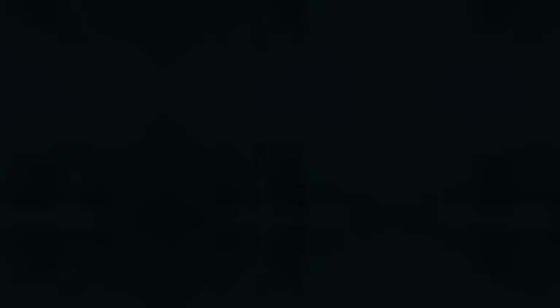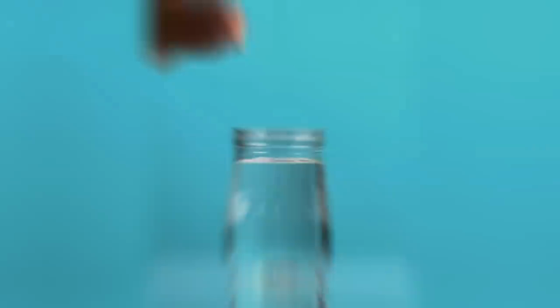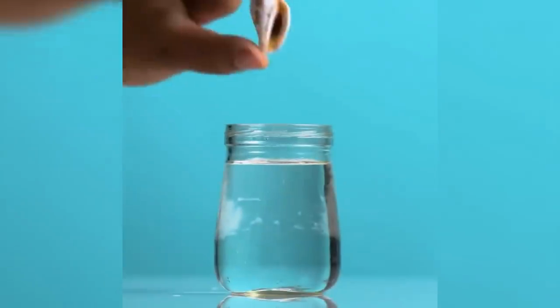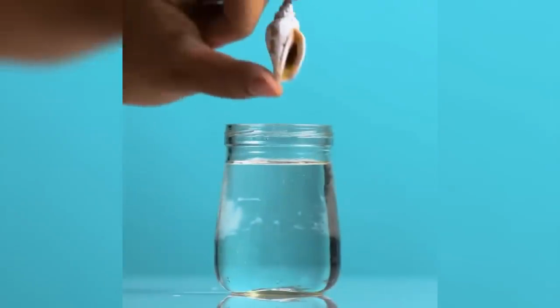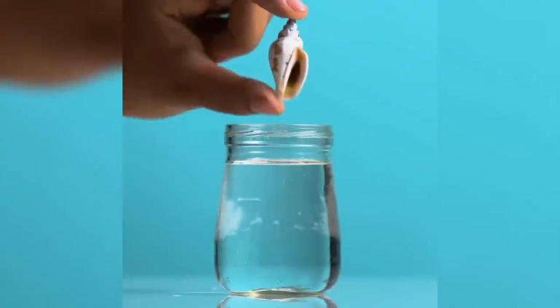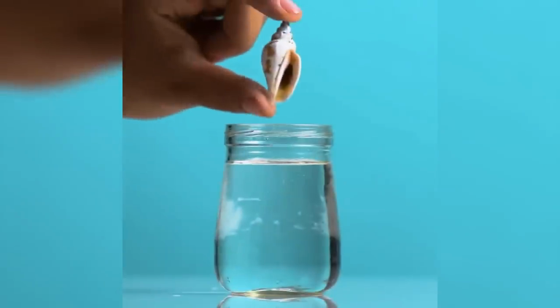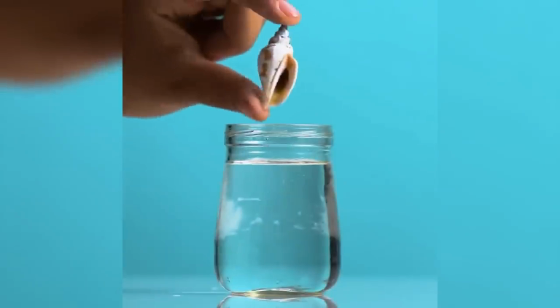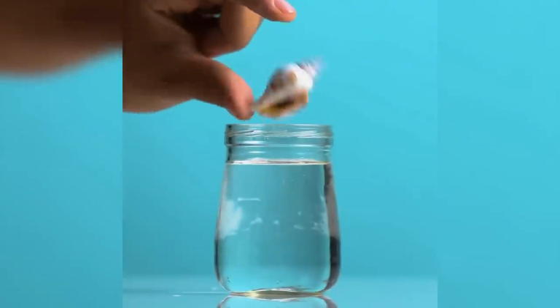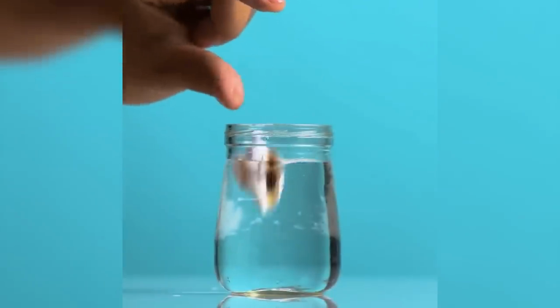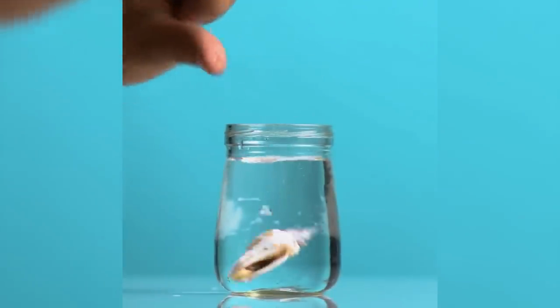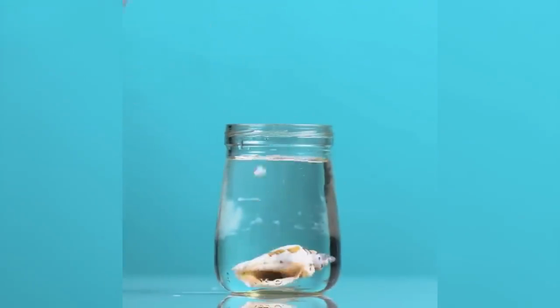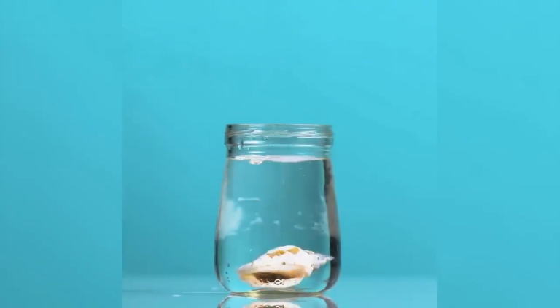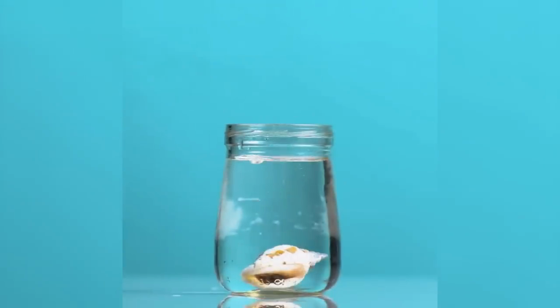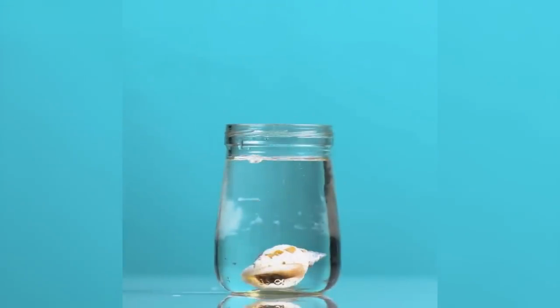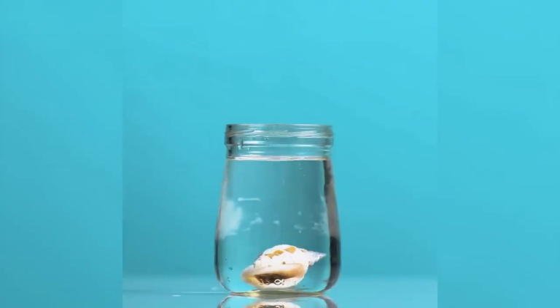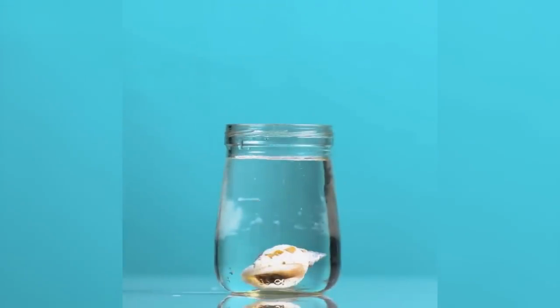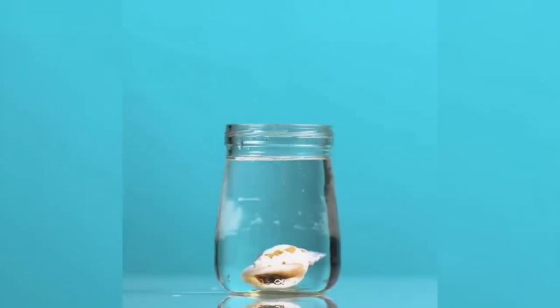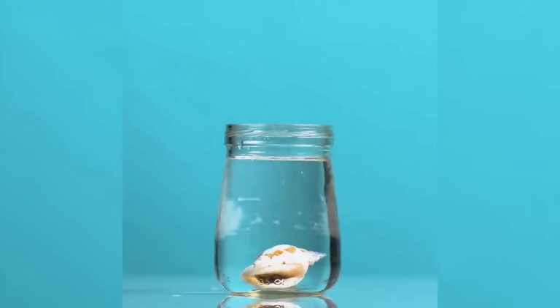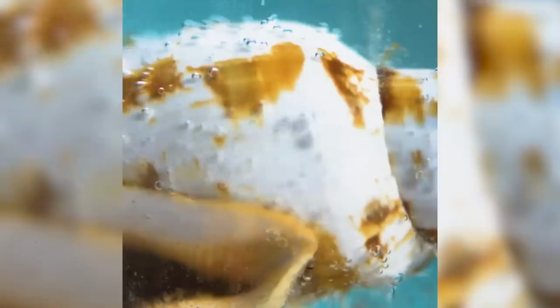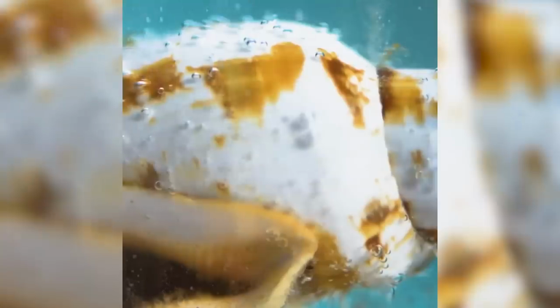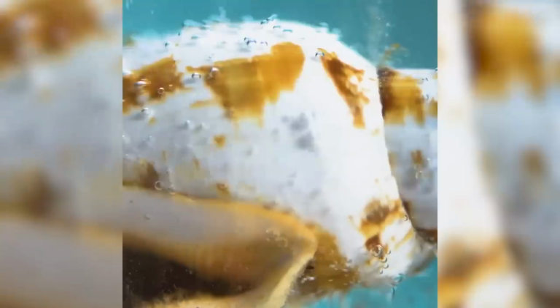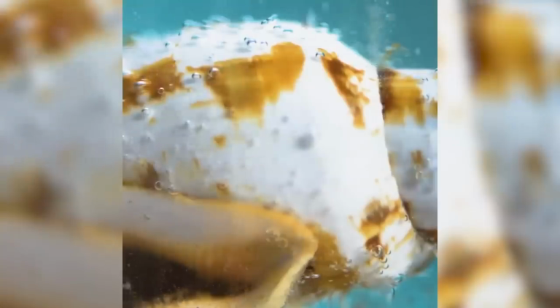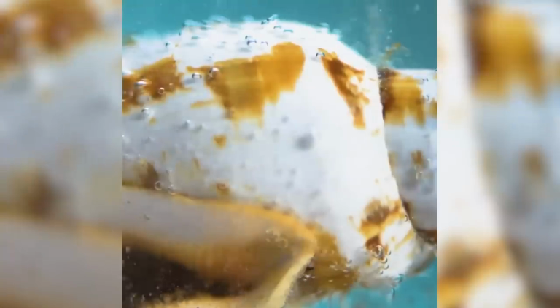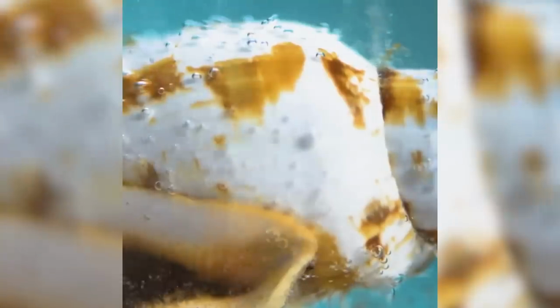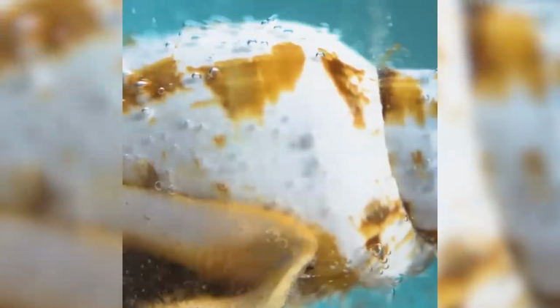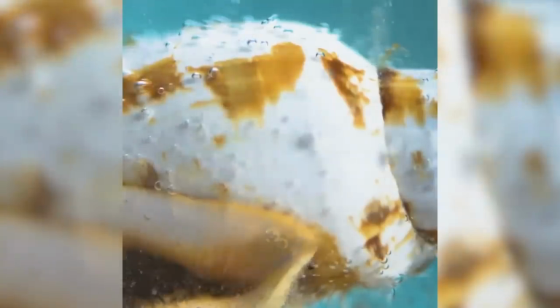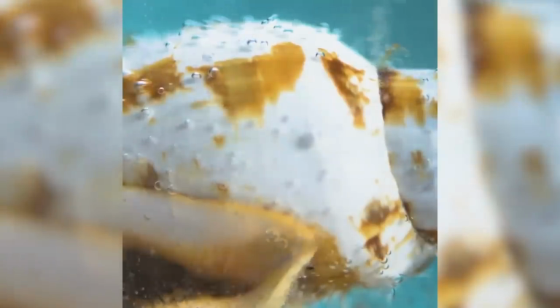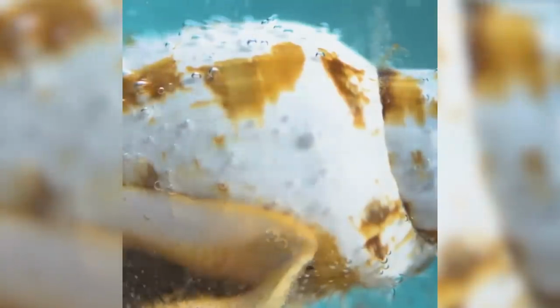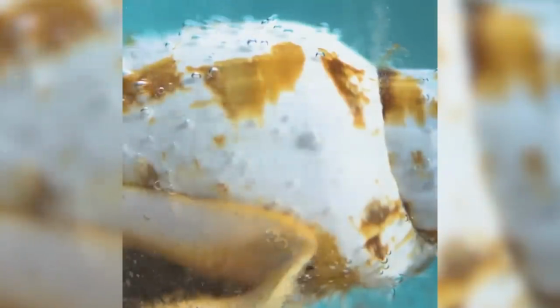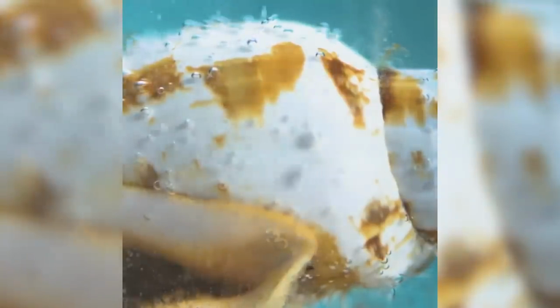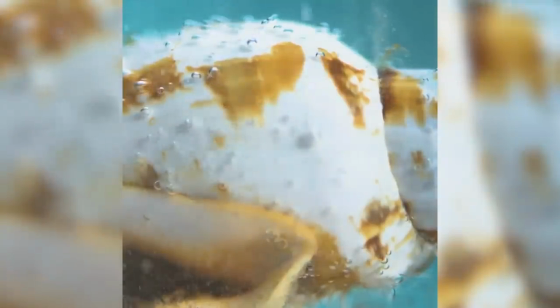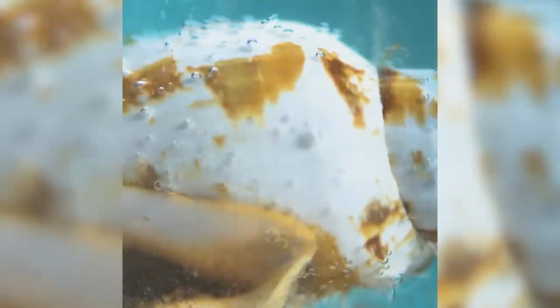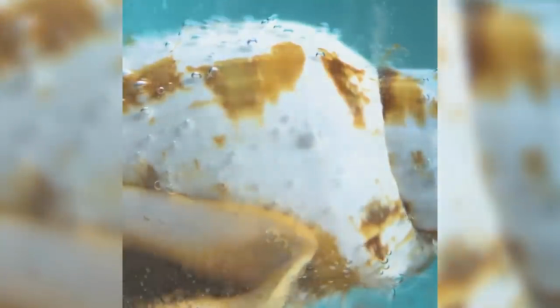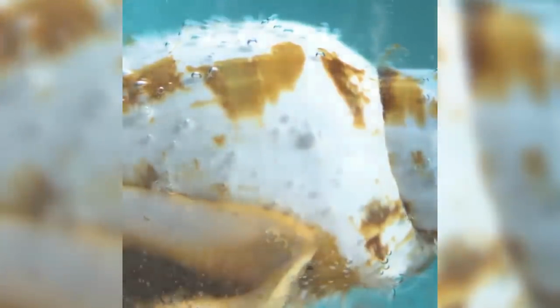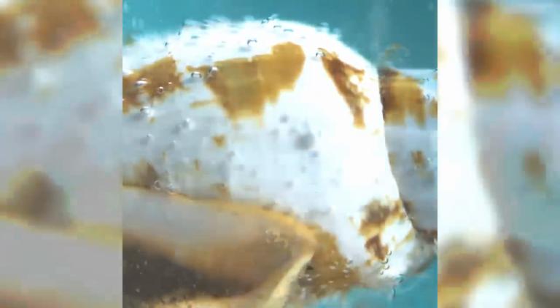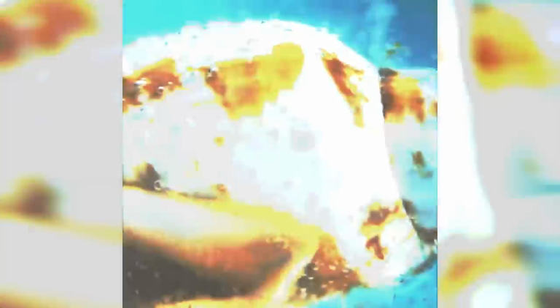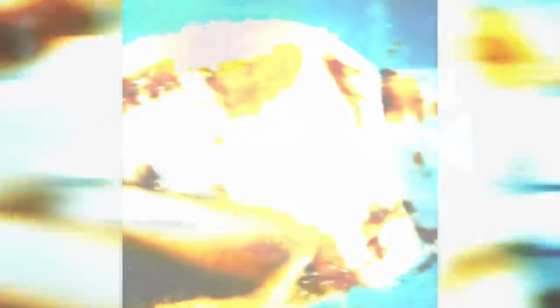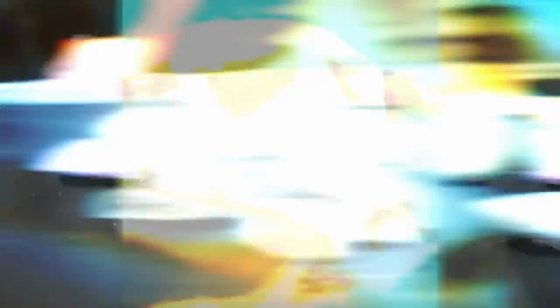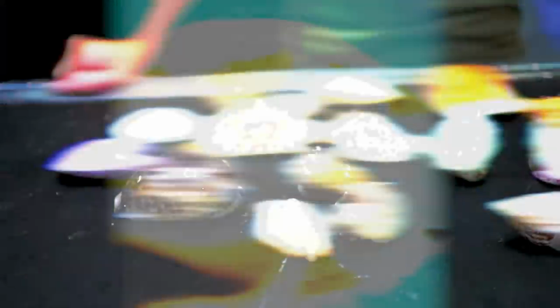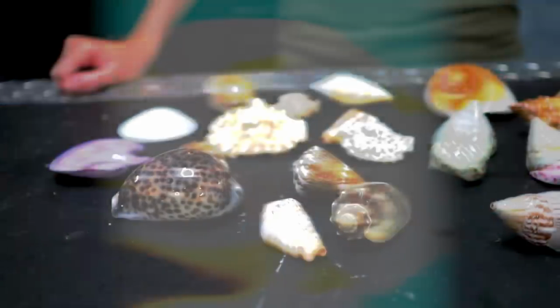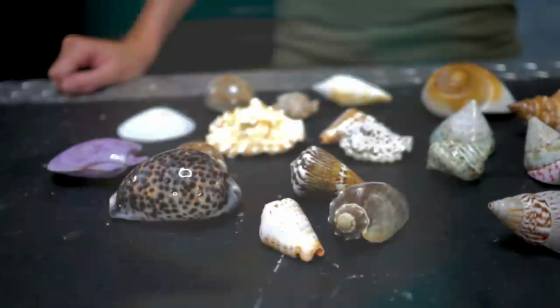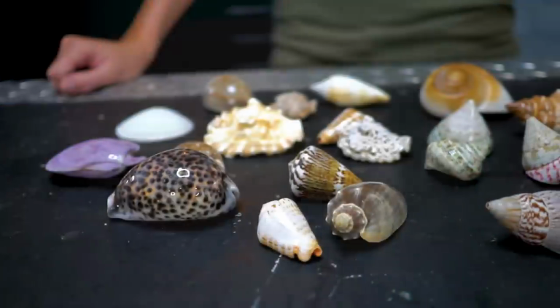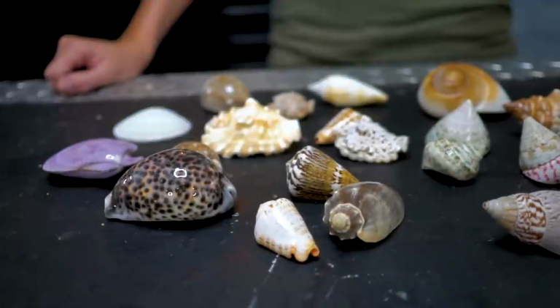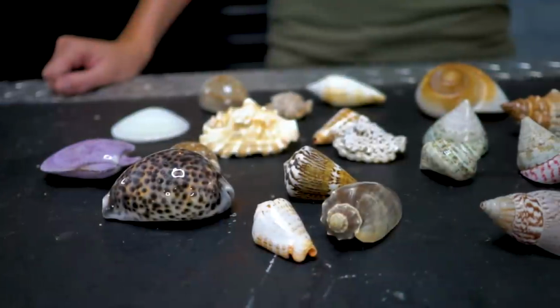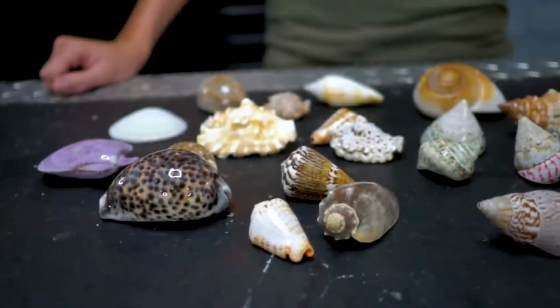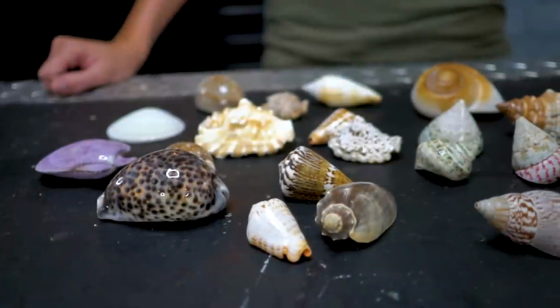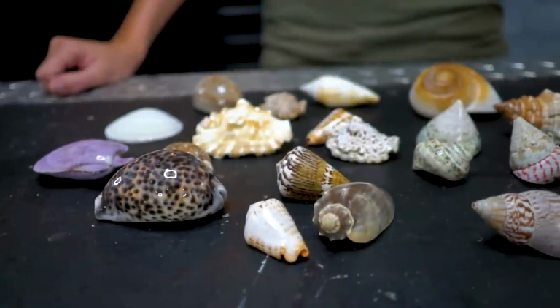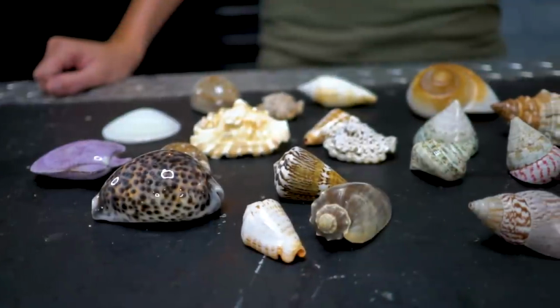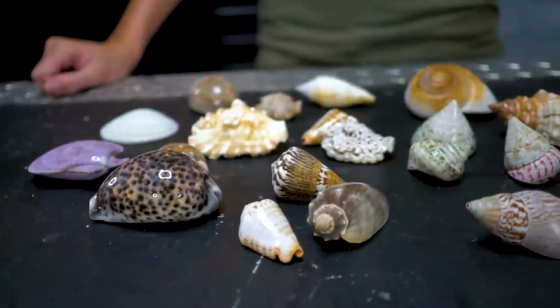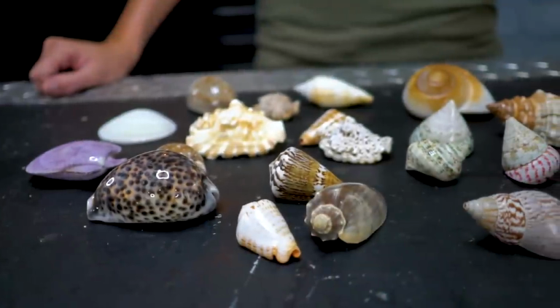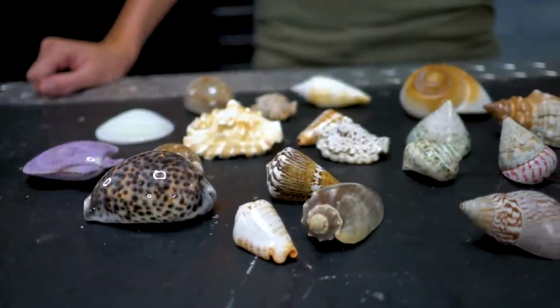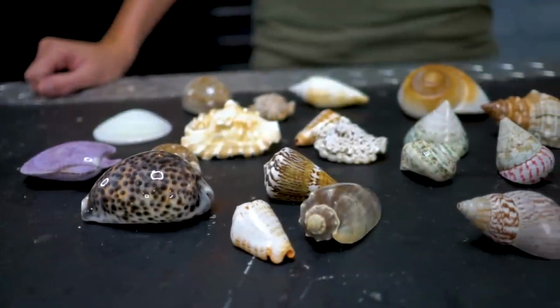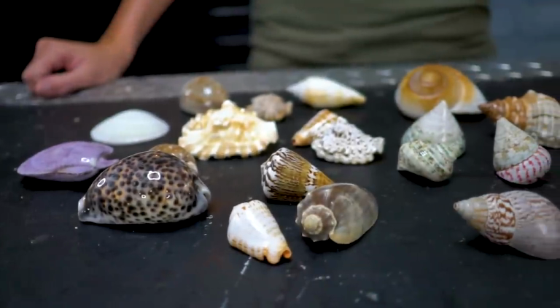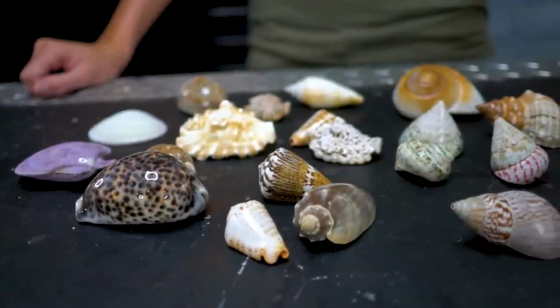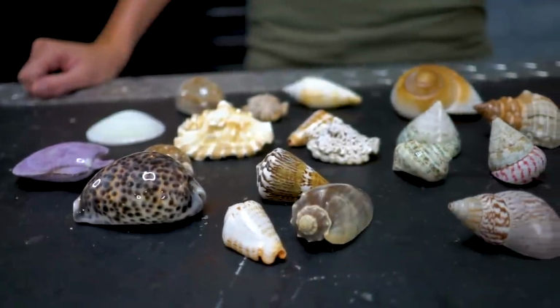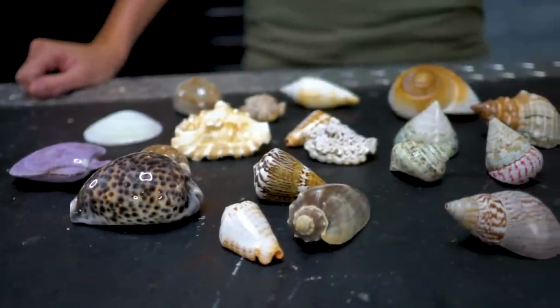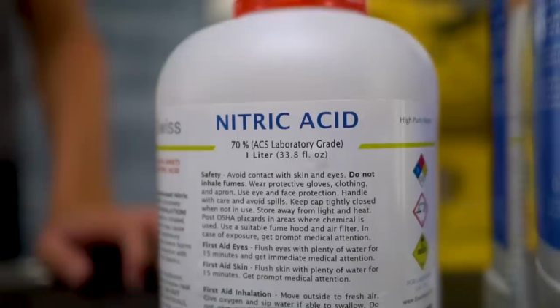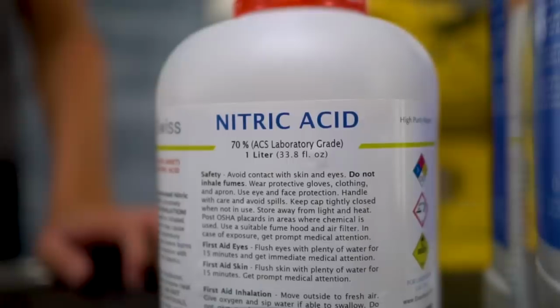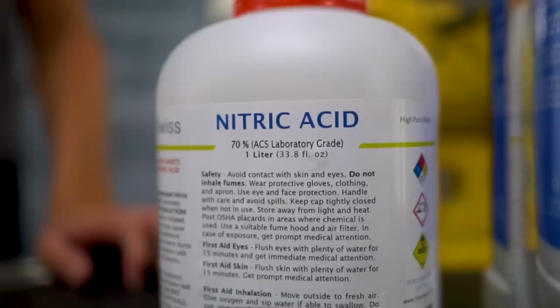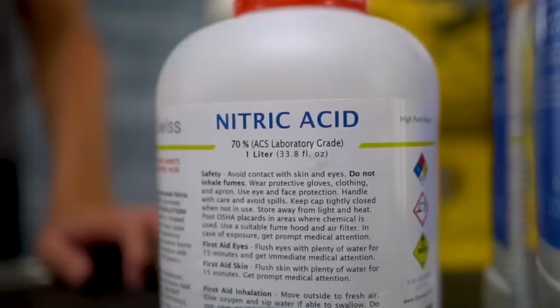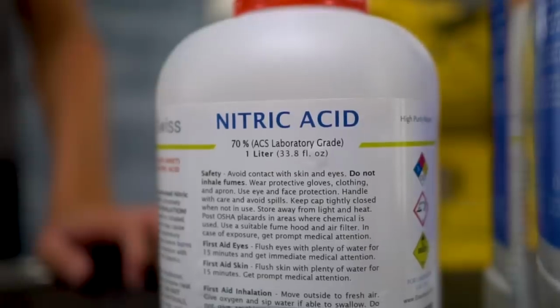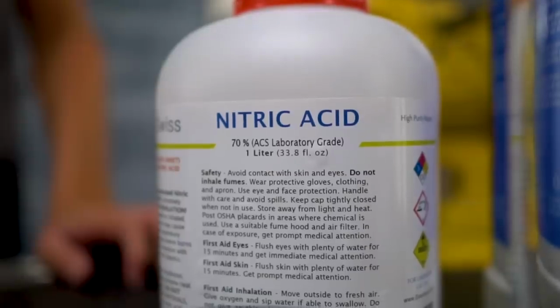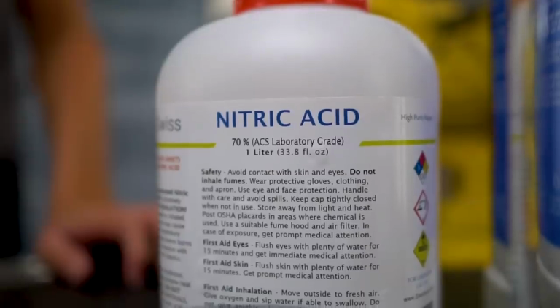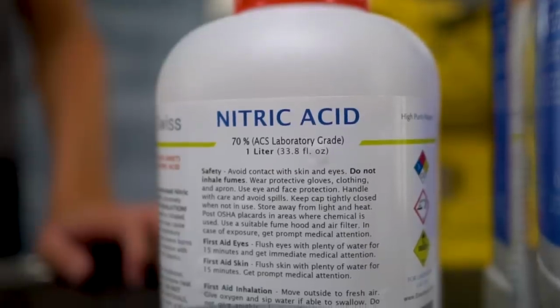Today we're going to be putting a viral video to the test and seeing what happens if we submerge seashells in a few types of acid.